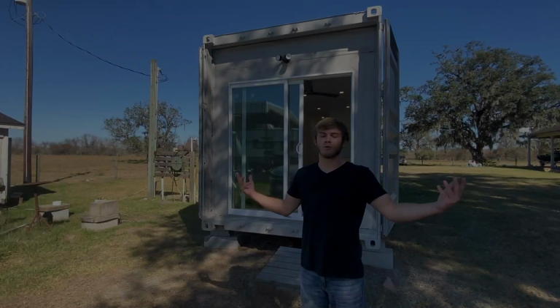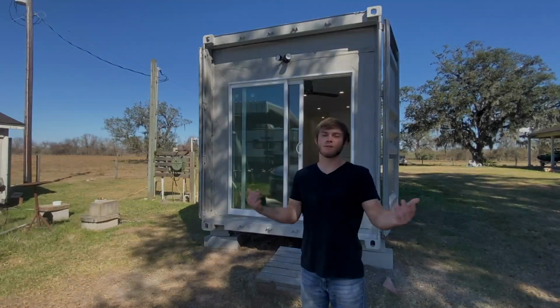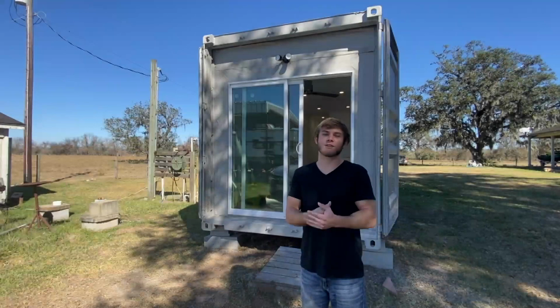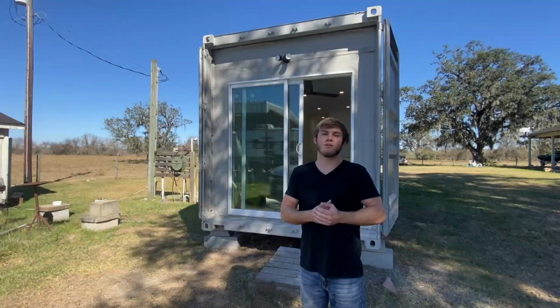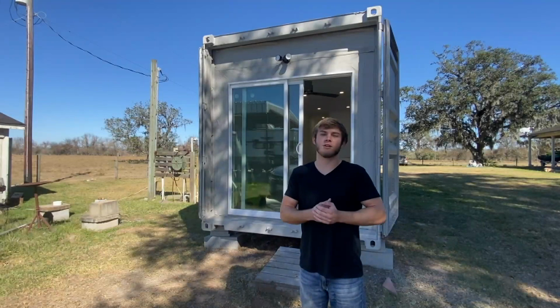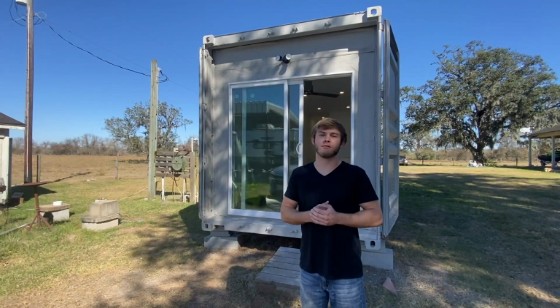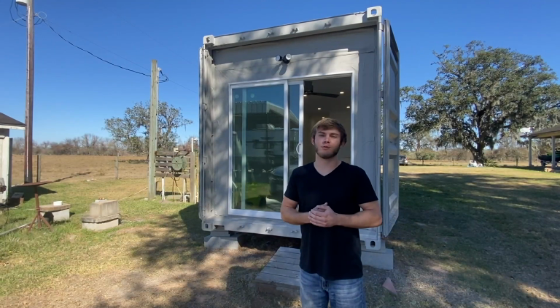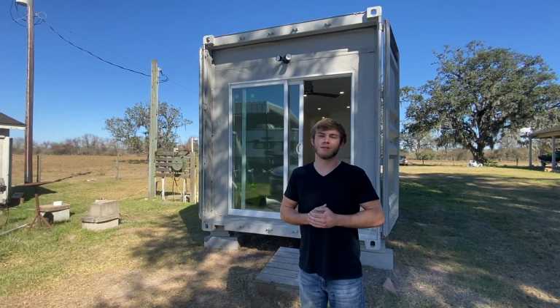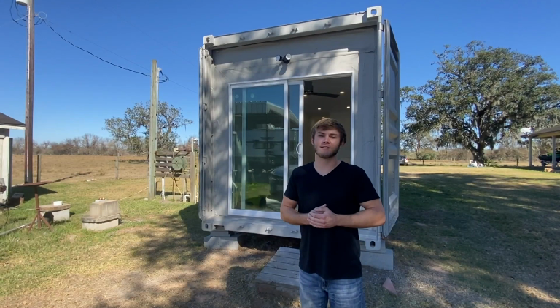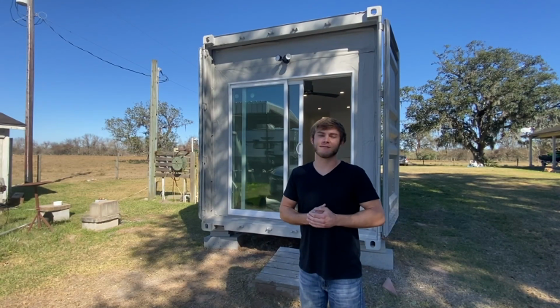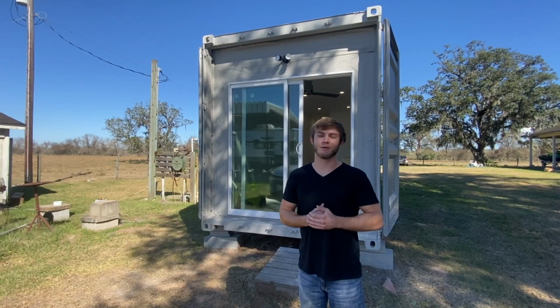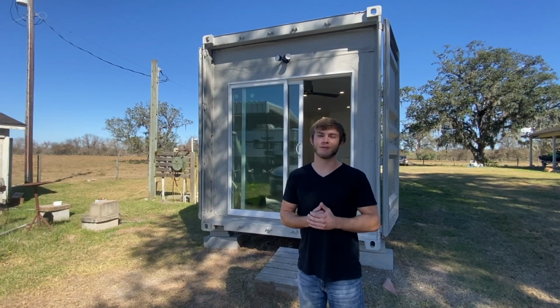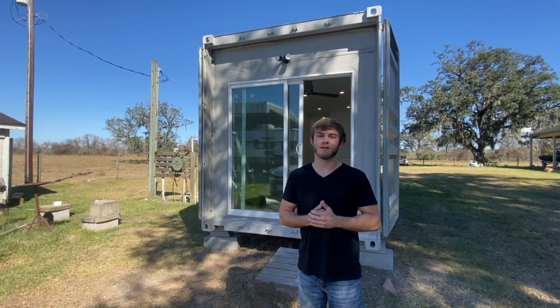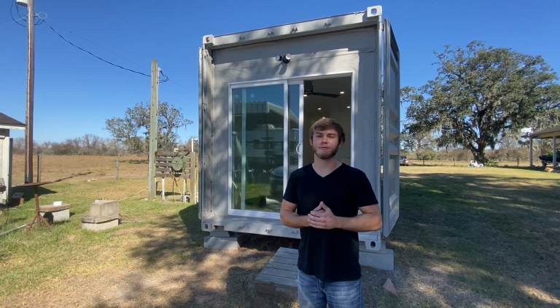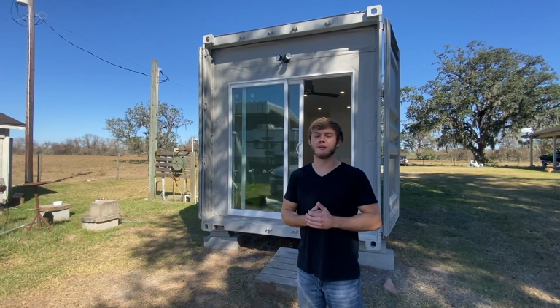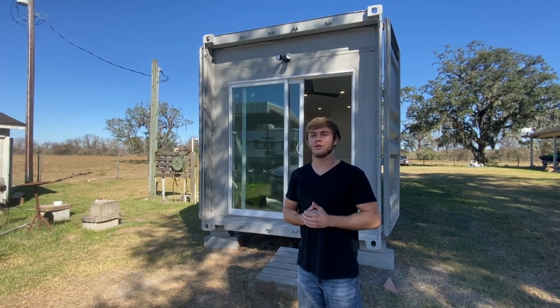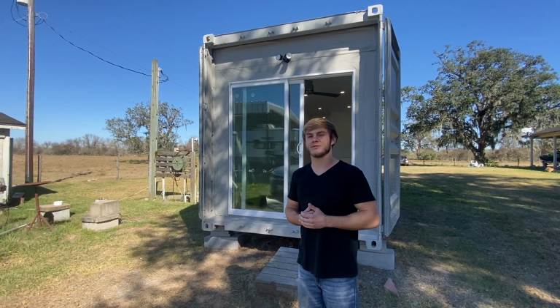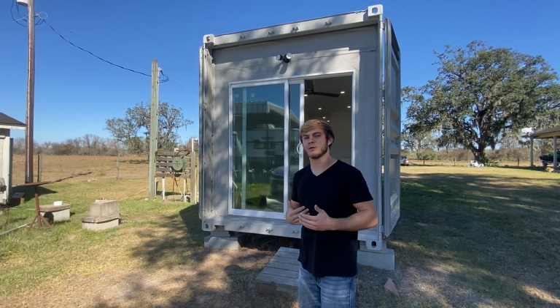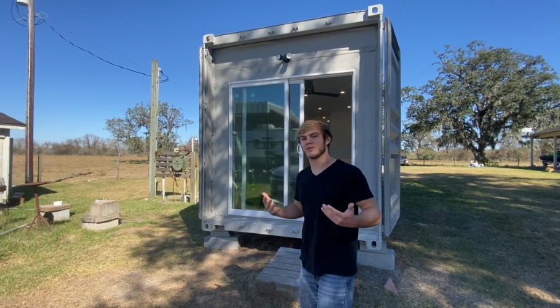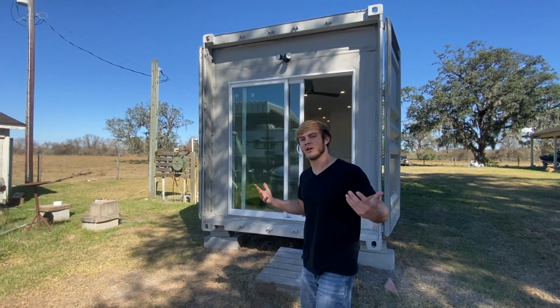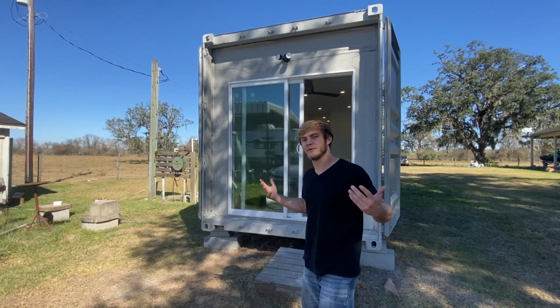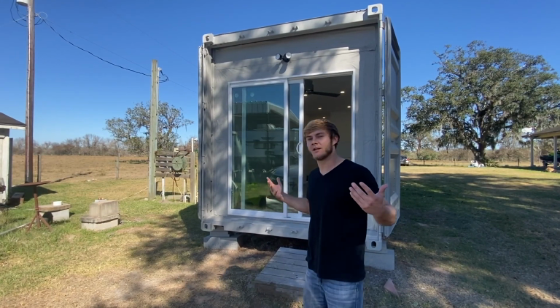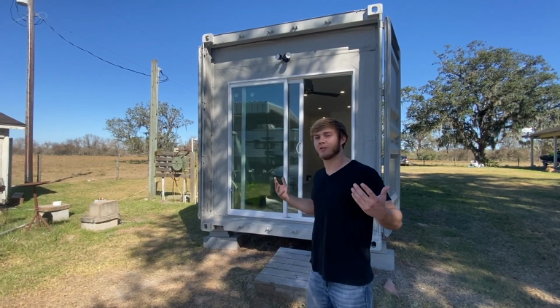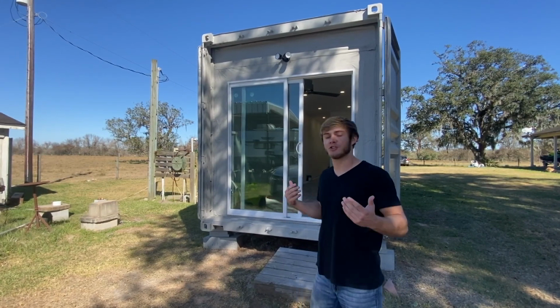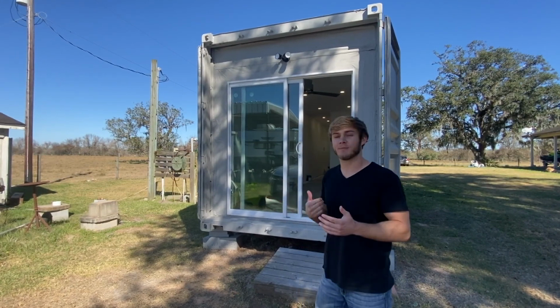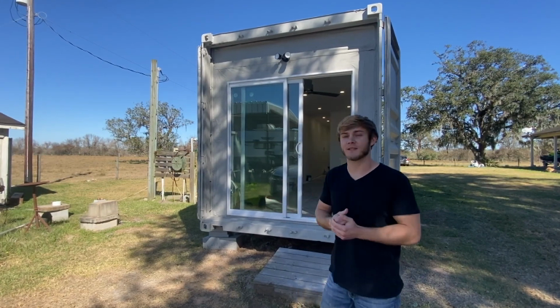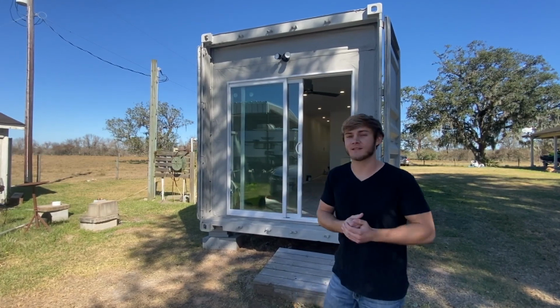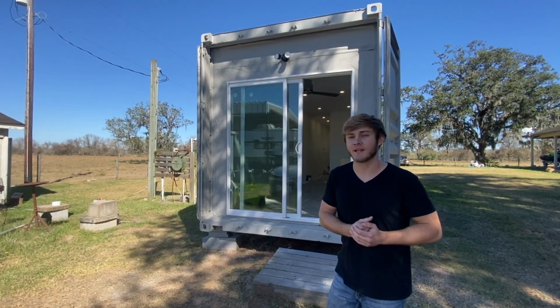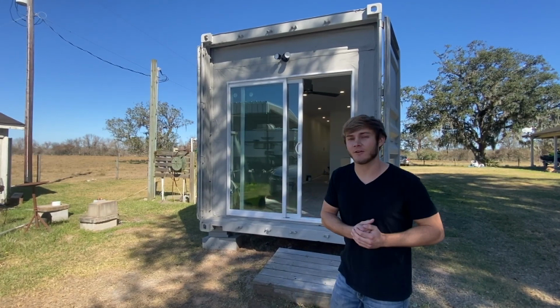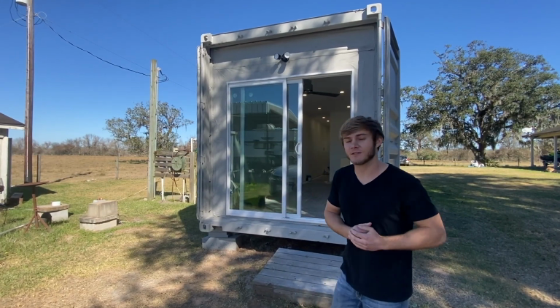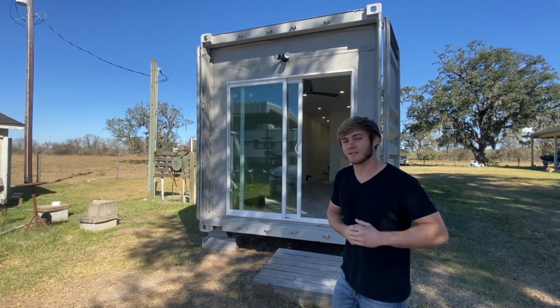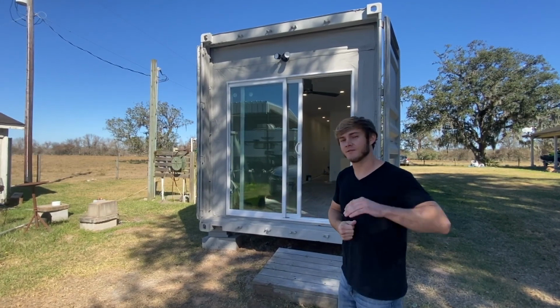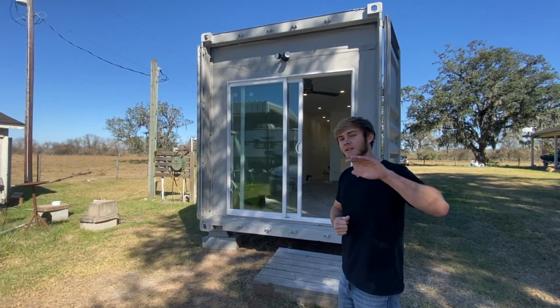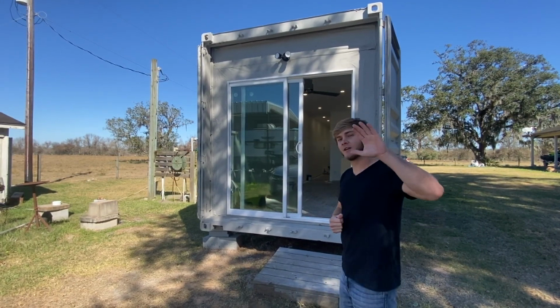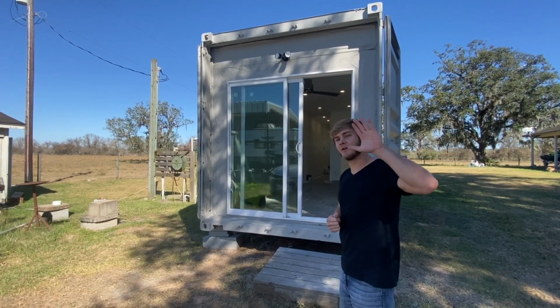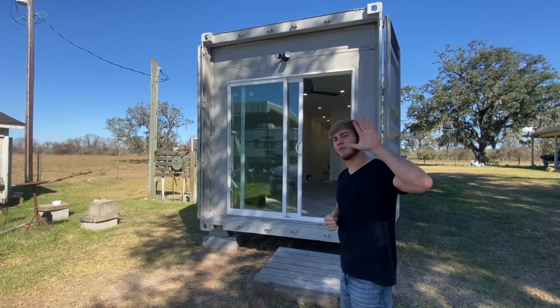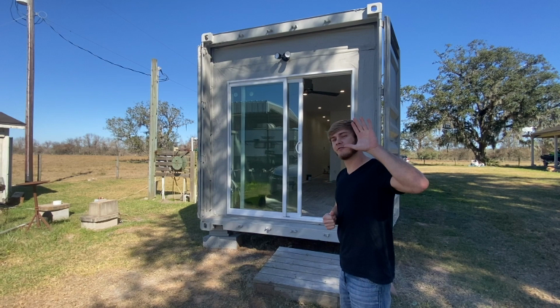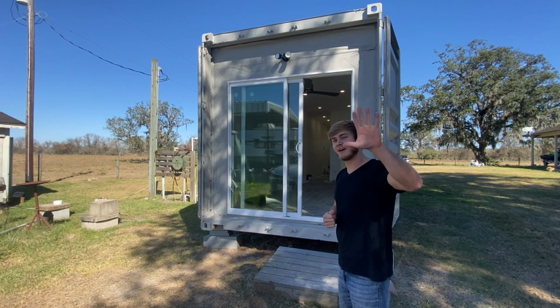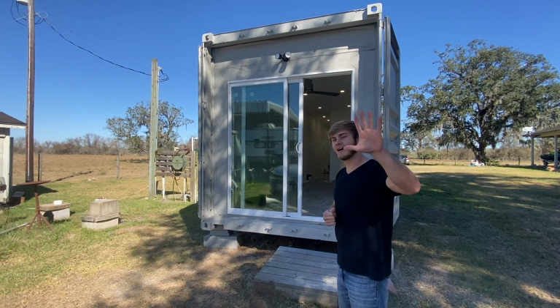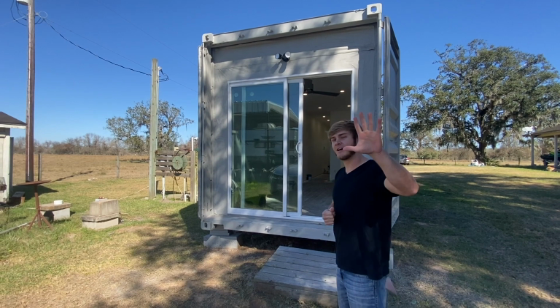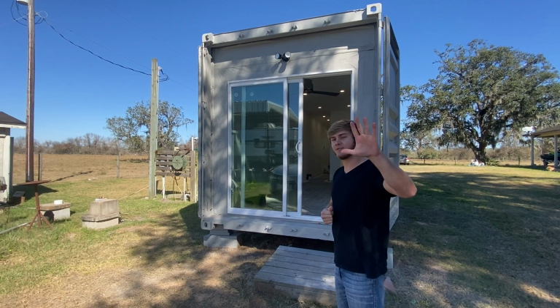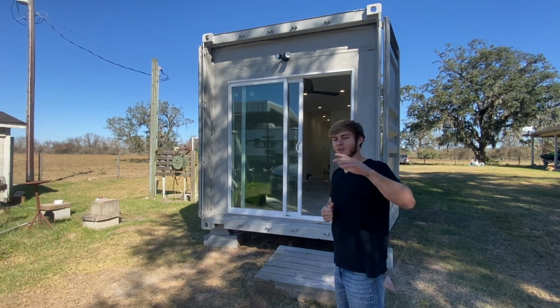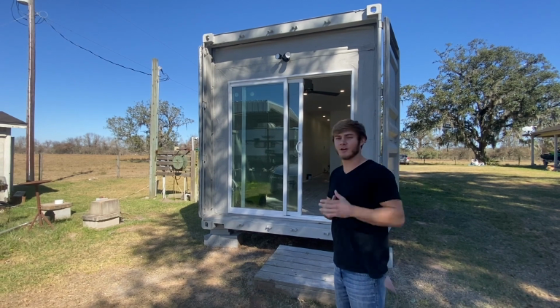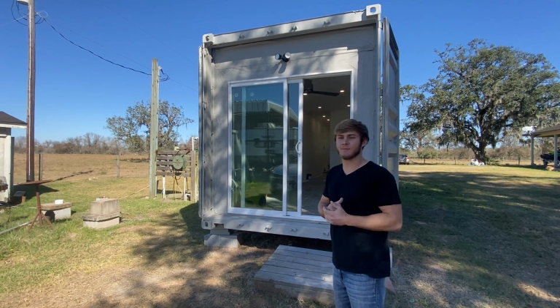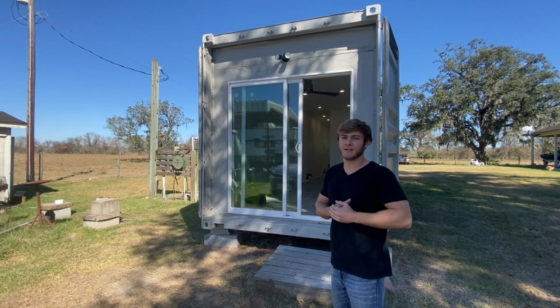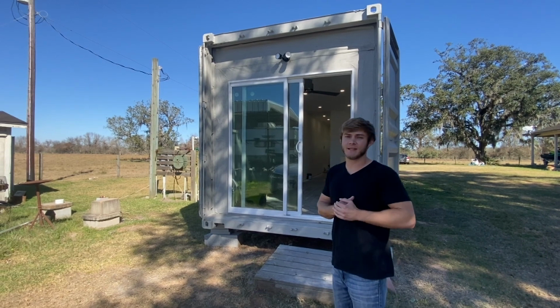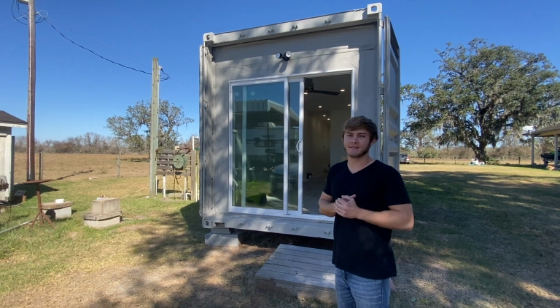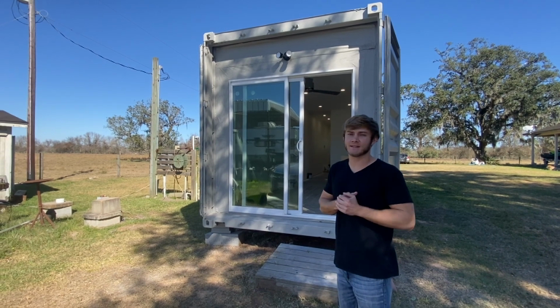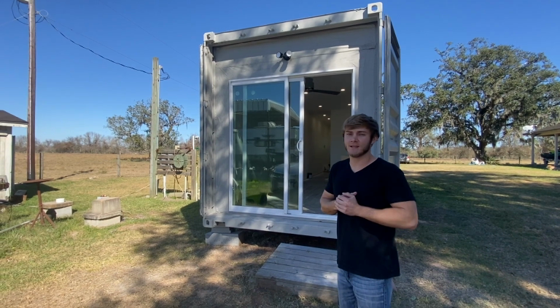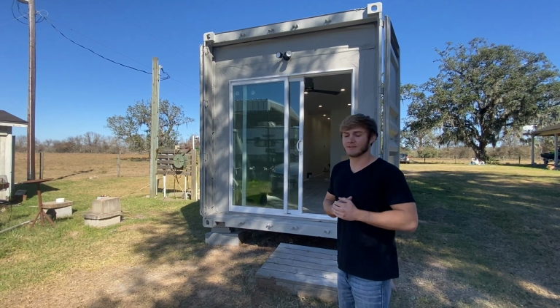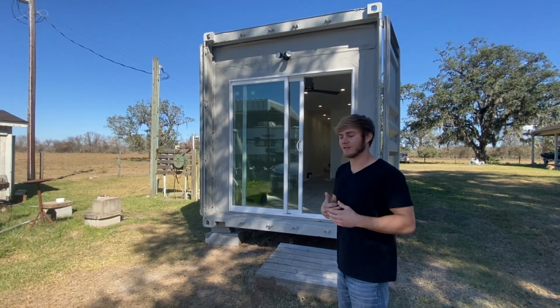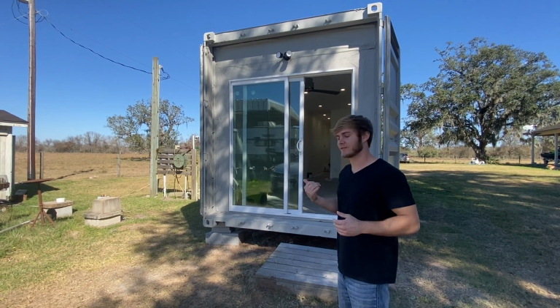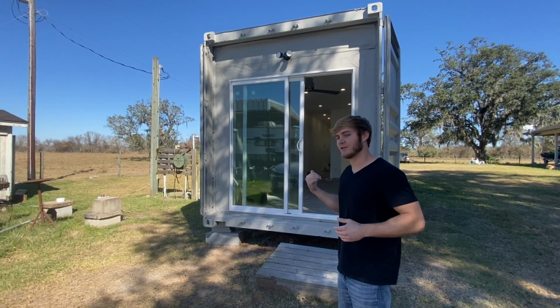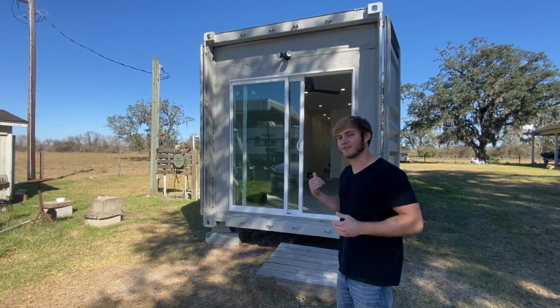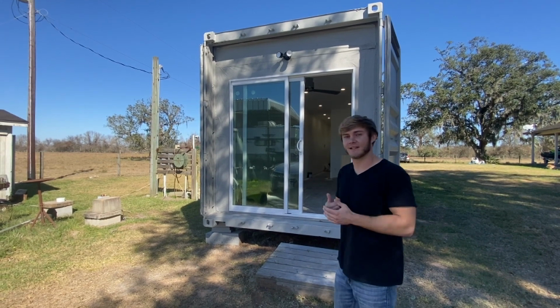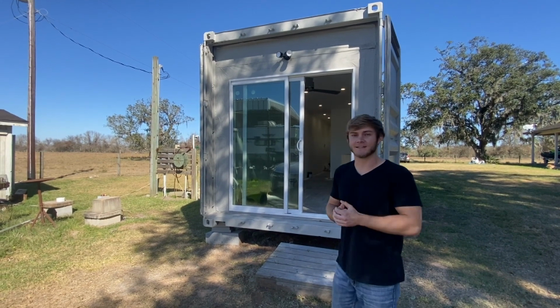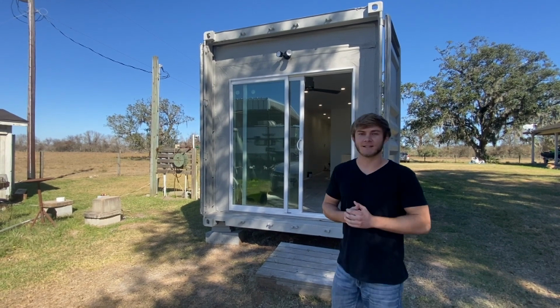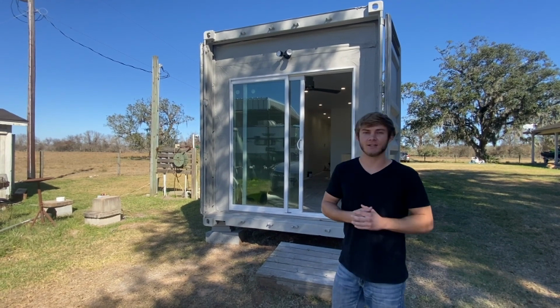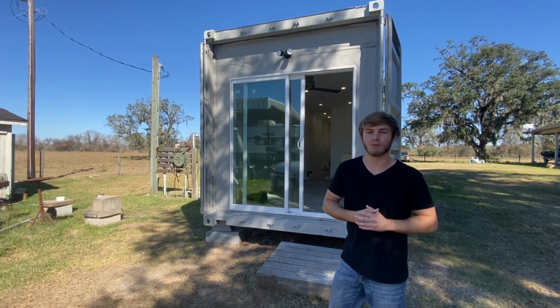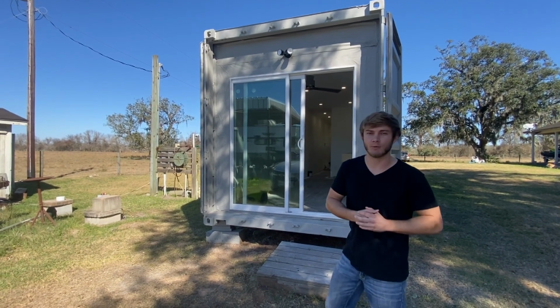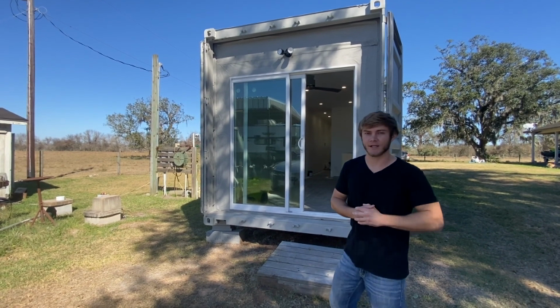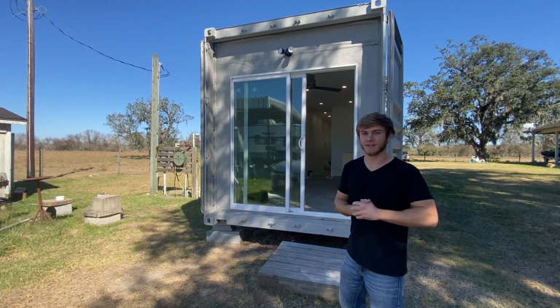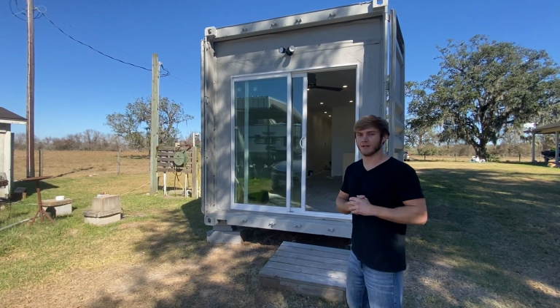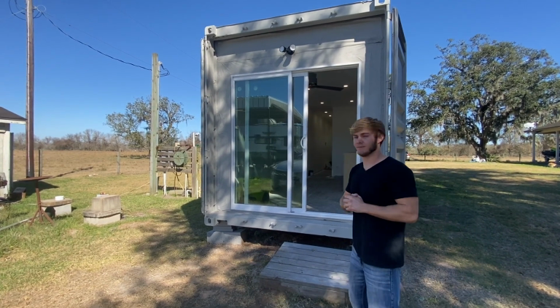What's going on everyone? This is Phil with Ava Films here with an update on the shipping container. This is video five on the updates. So let's go inside and take a look at what we got done.